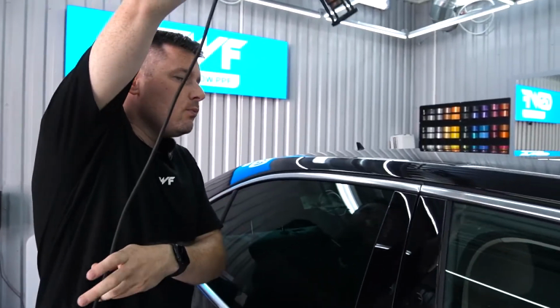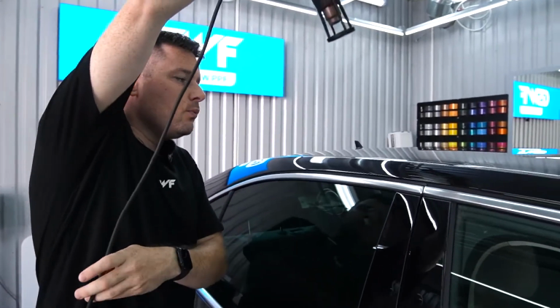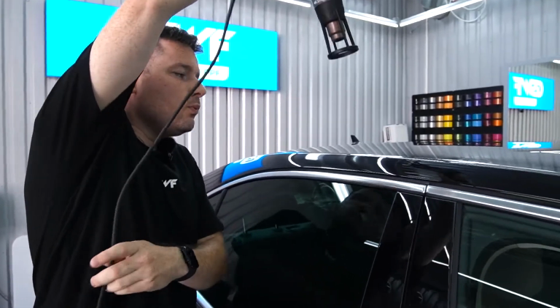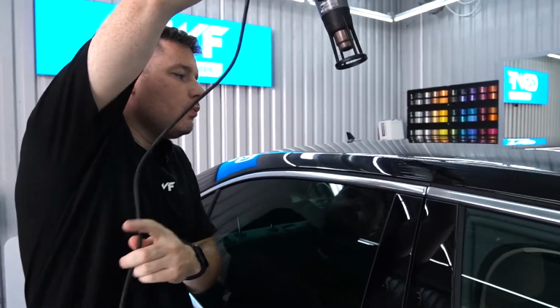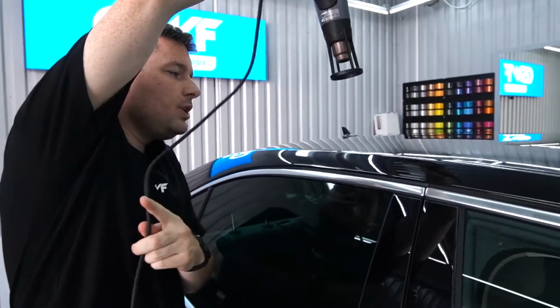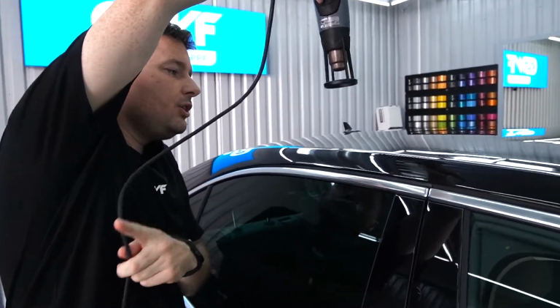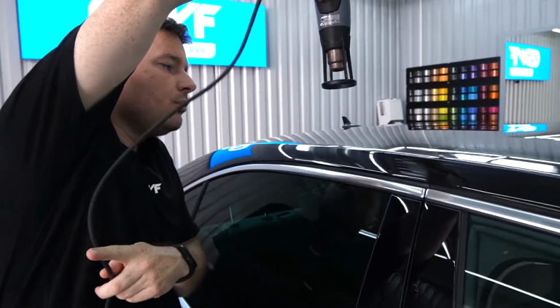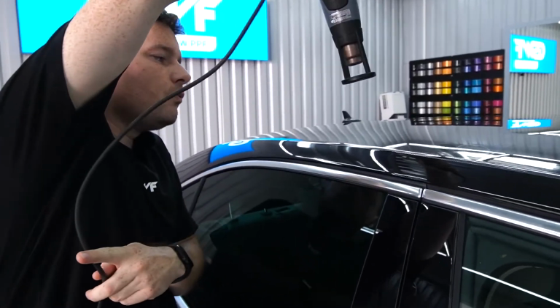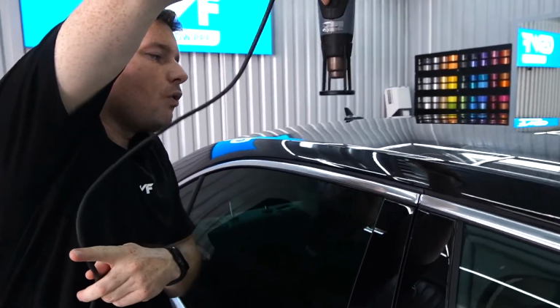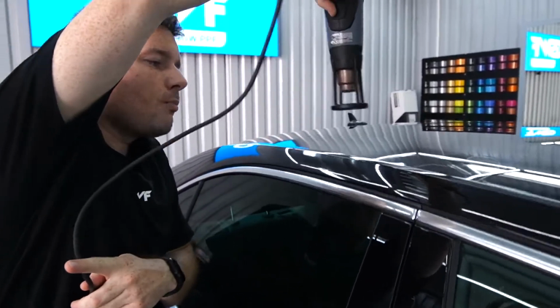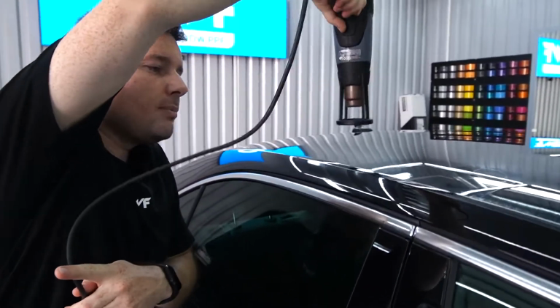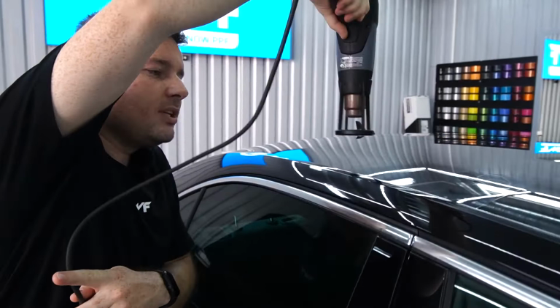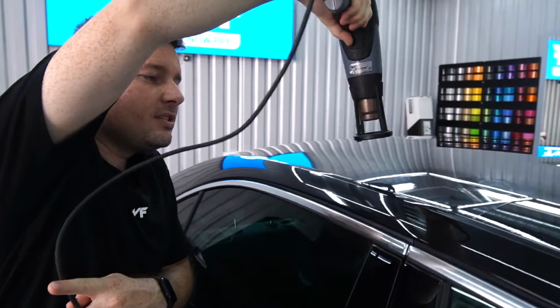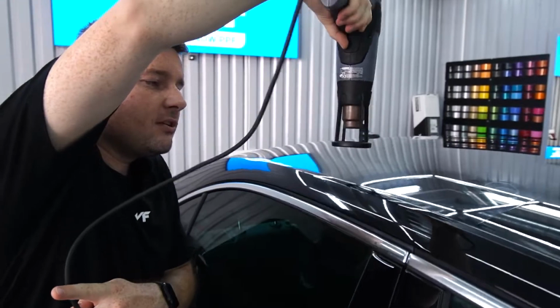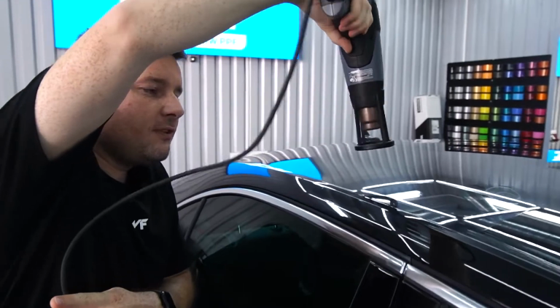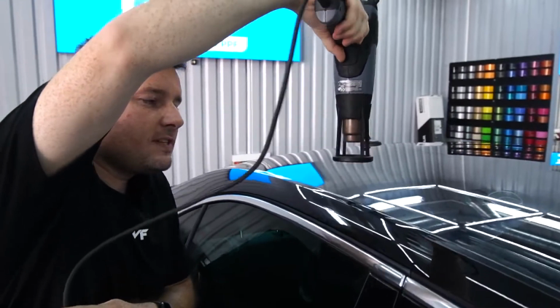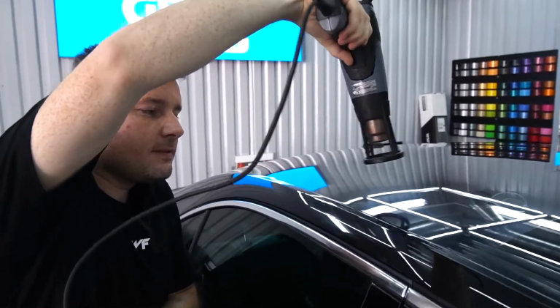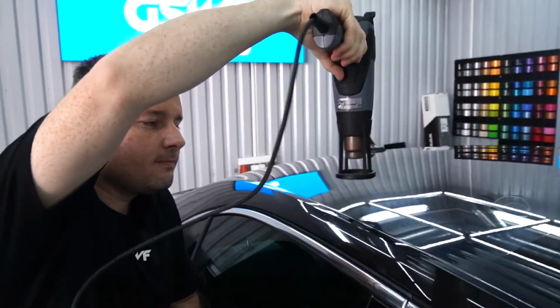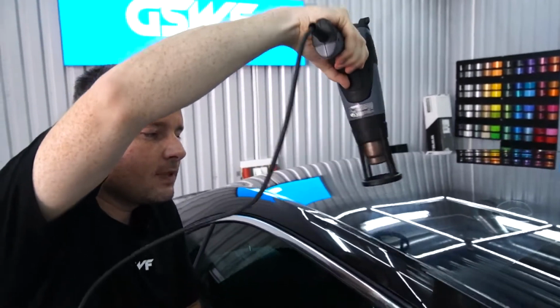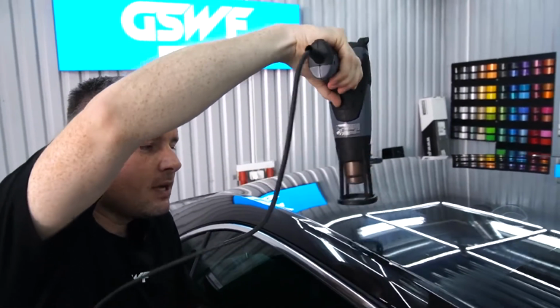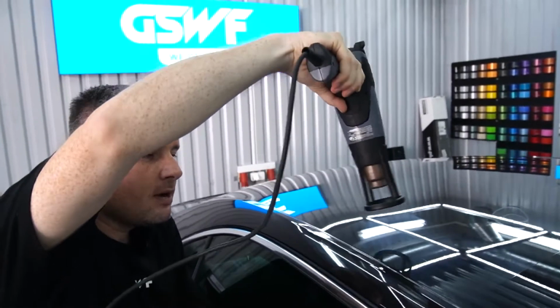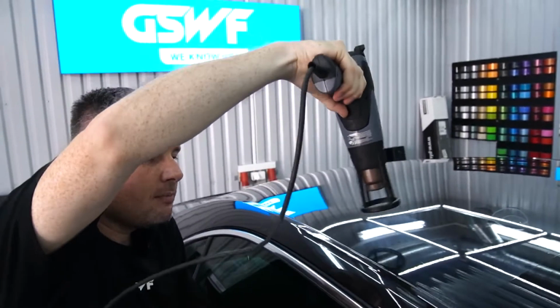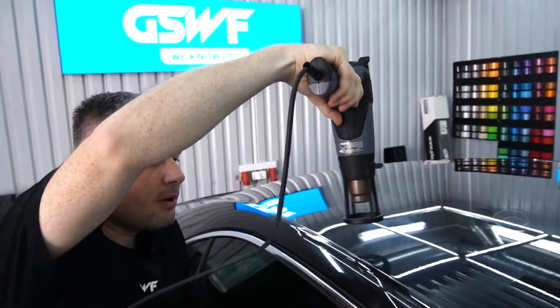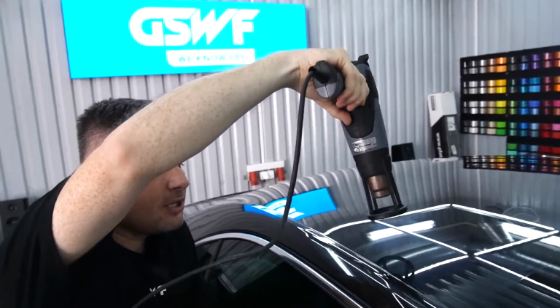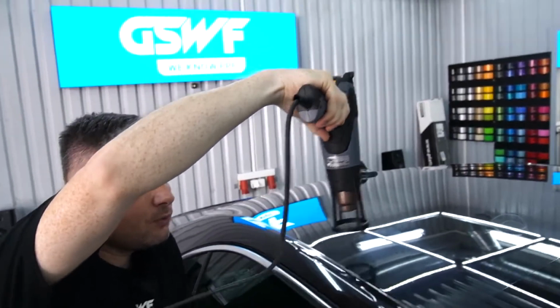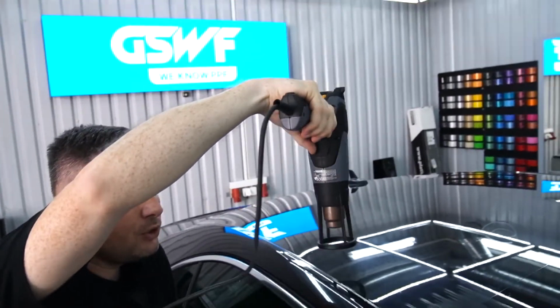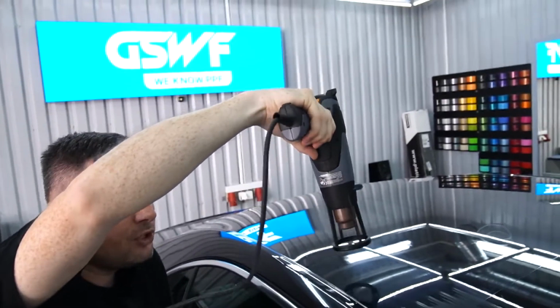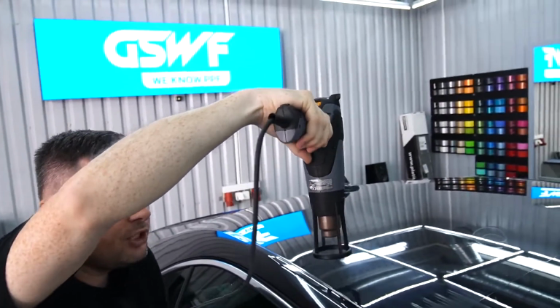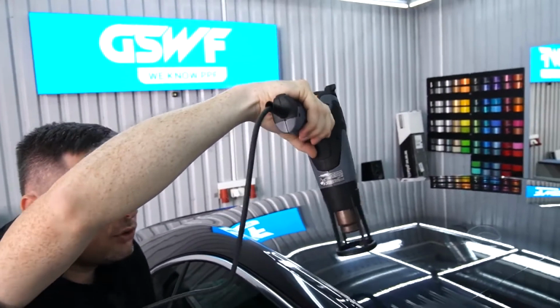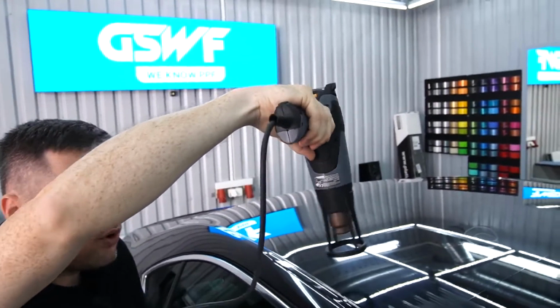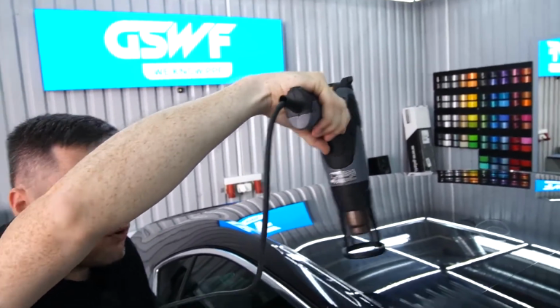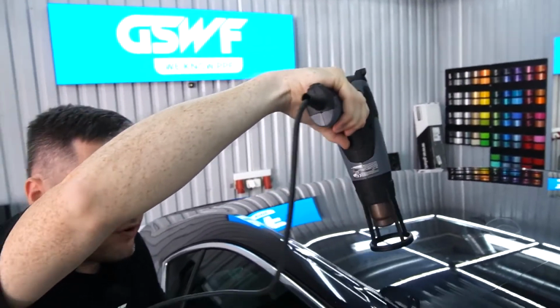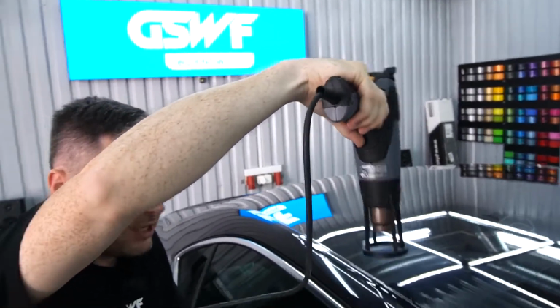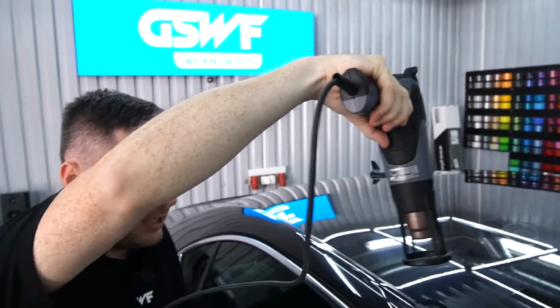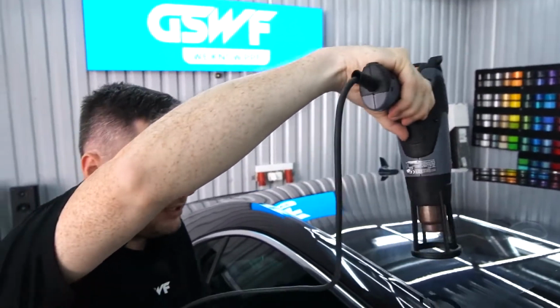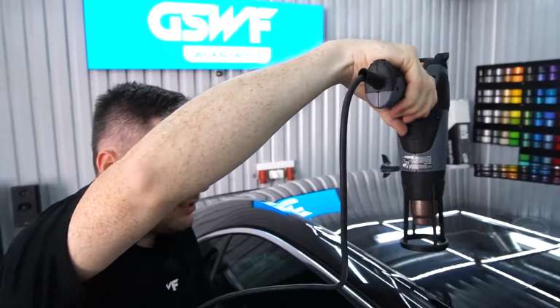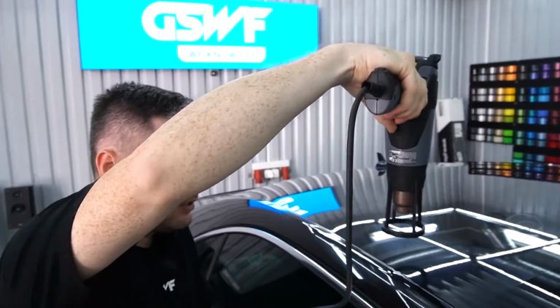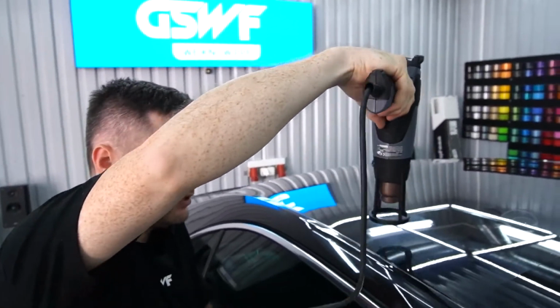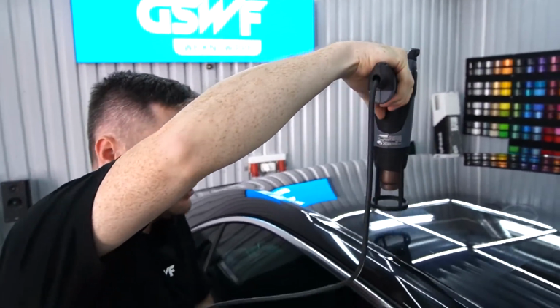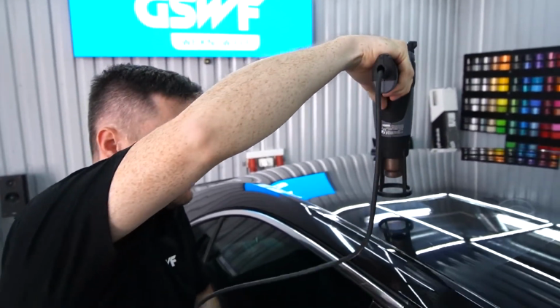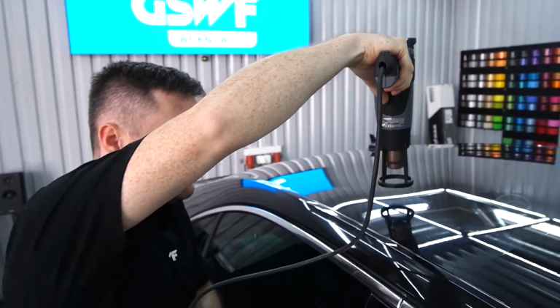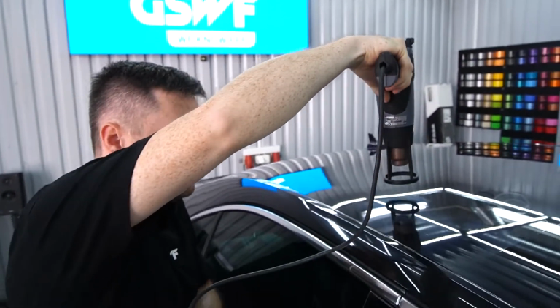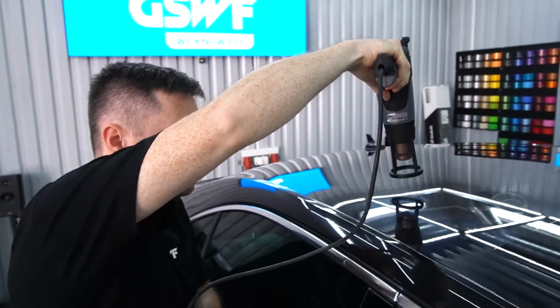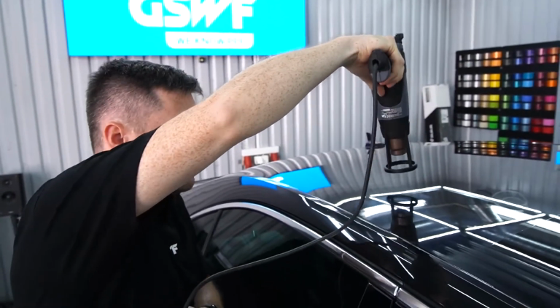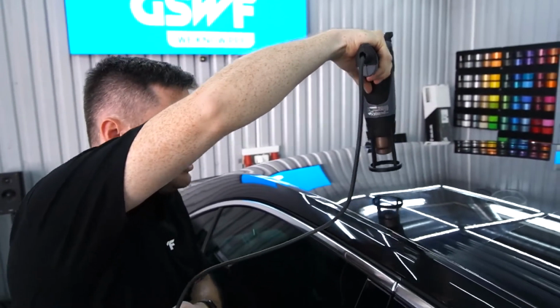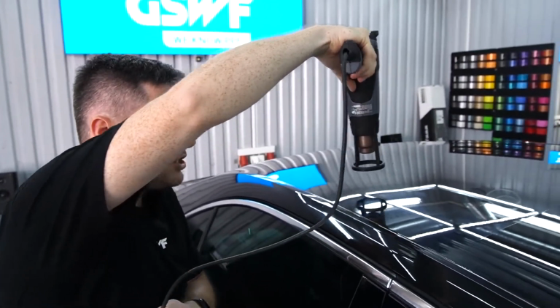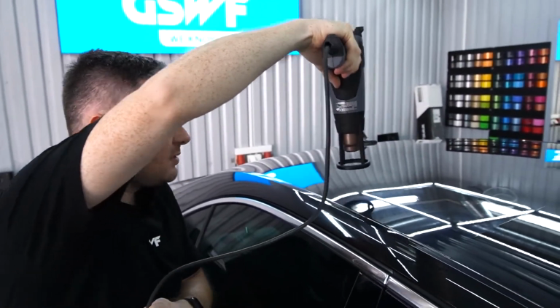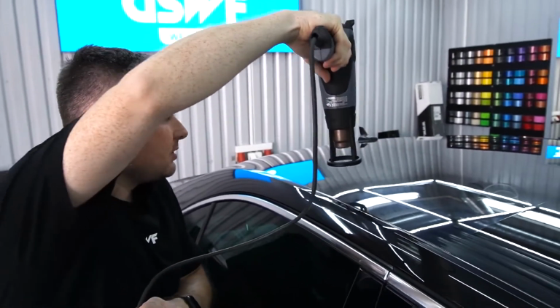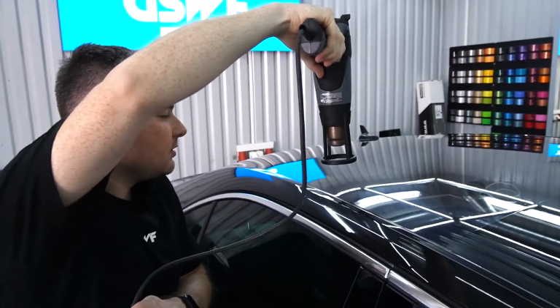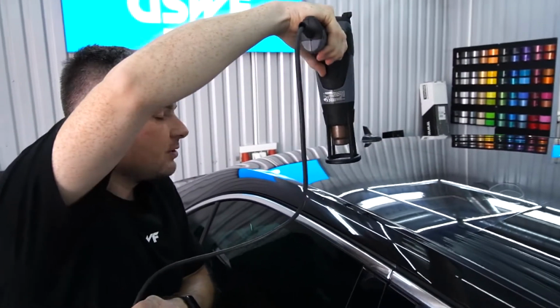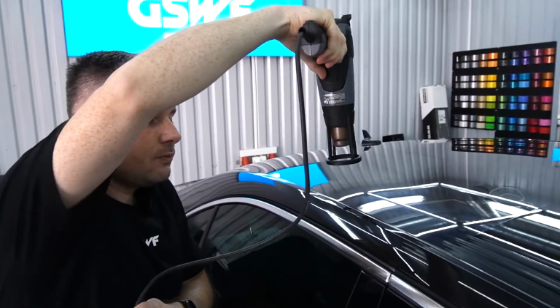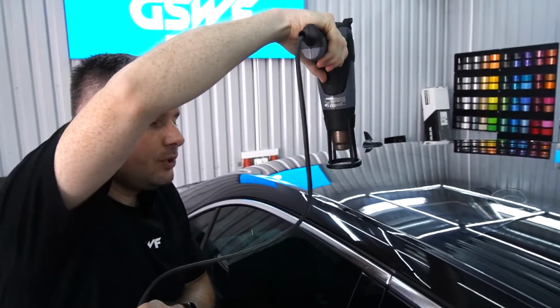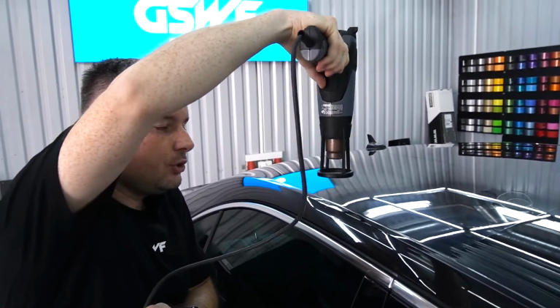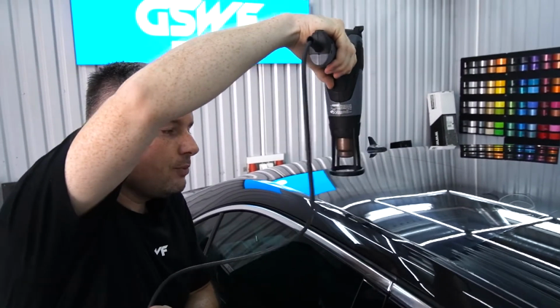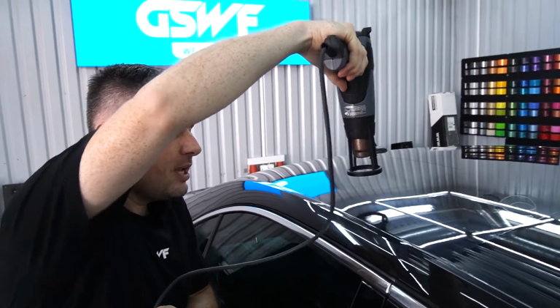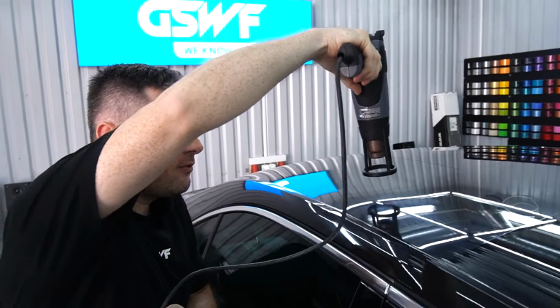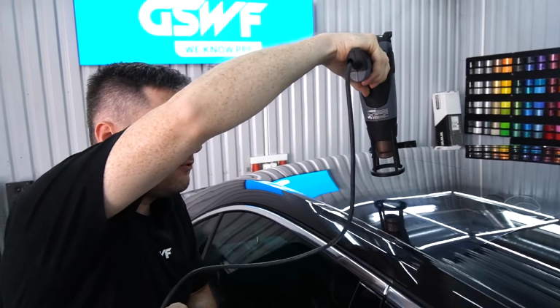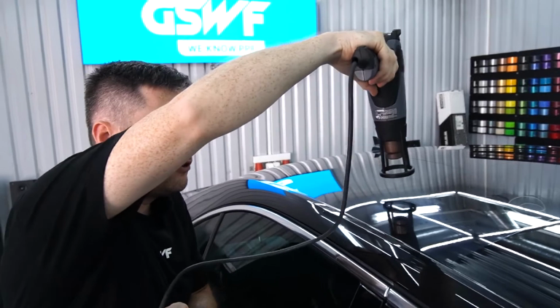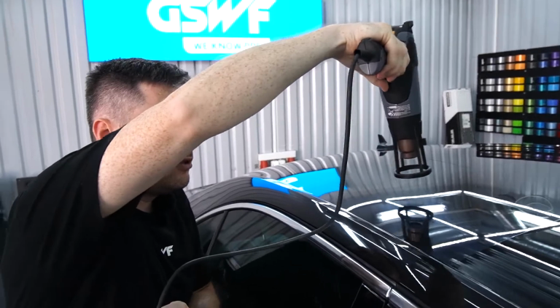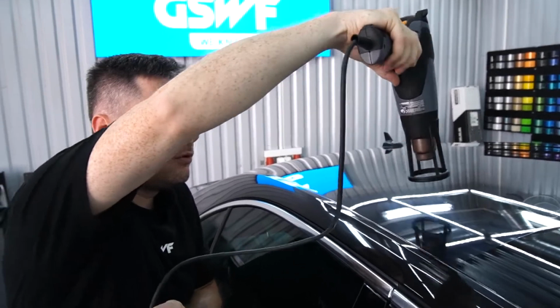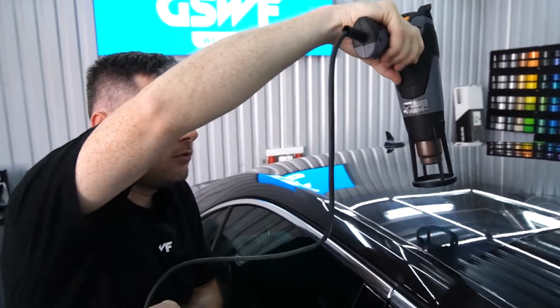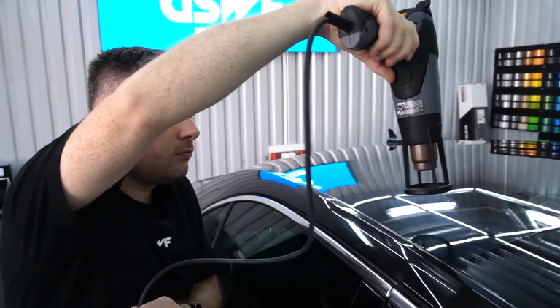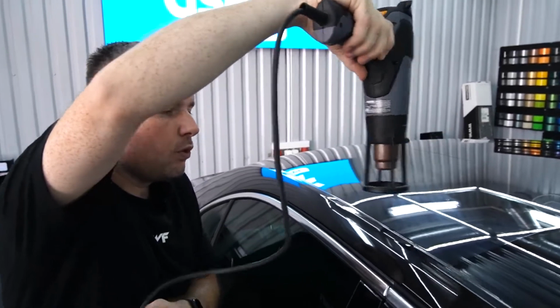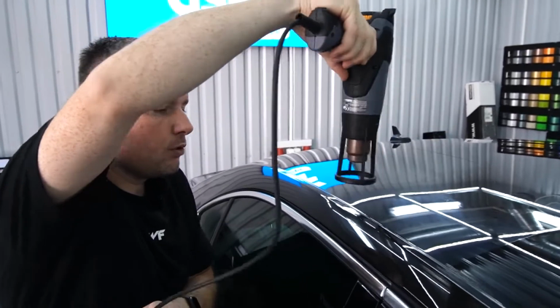We need to warm up the surface but we don't need to overheat. We need to make the film warm.